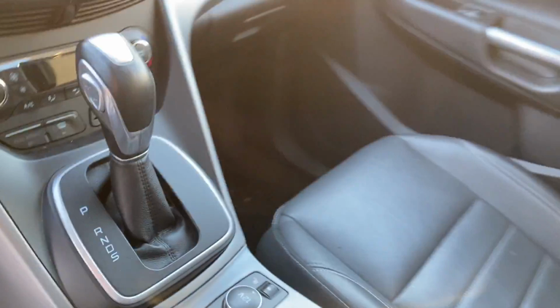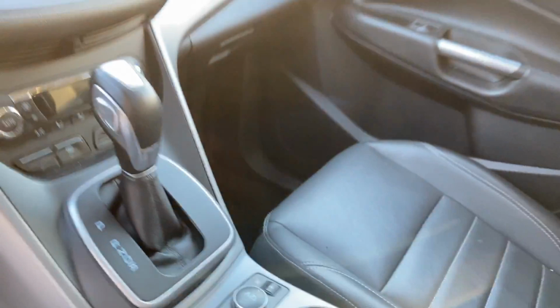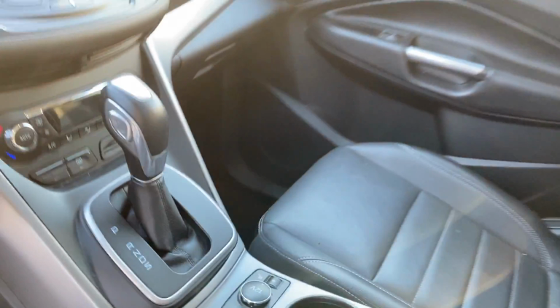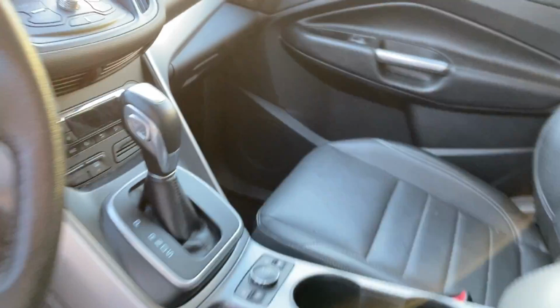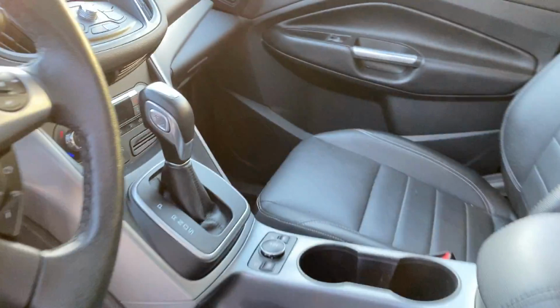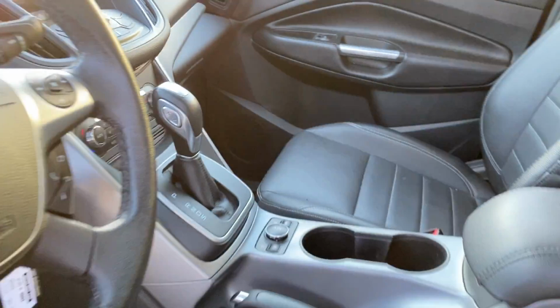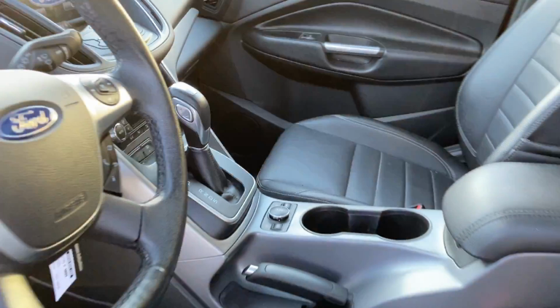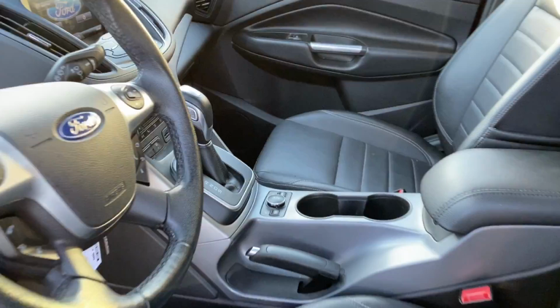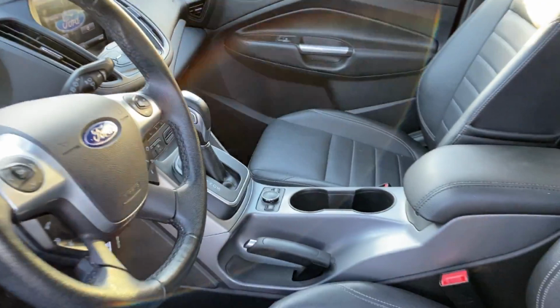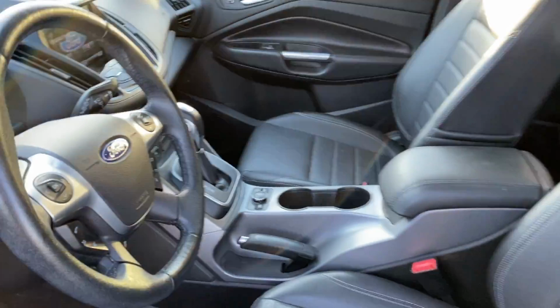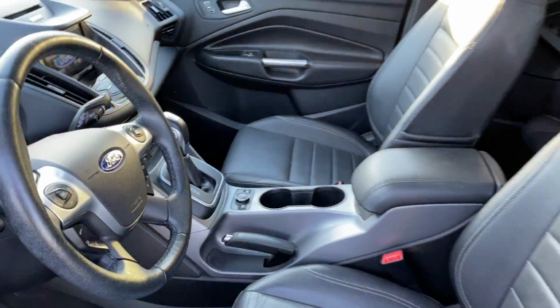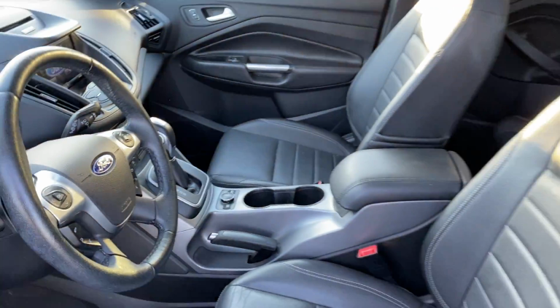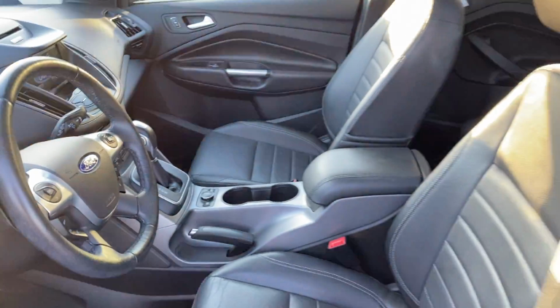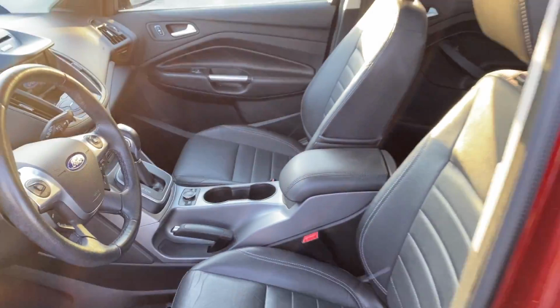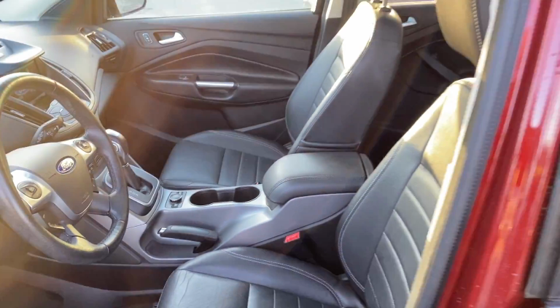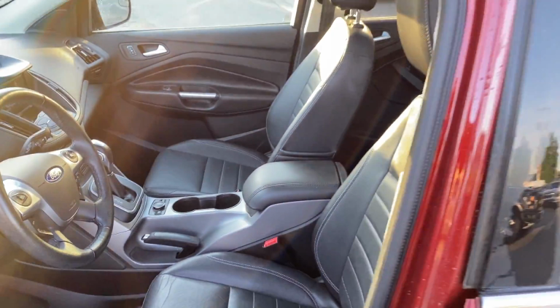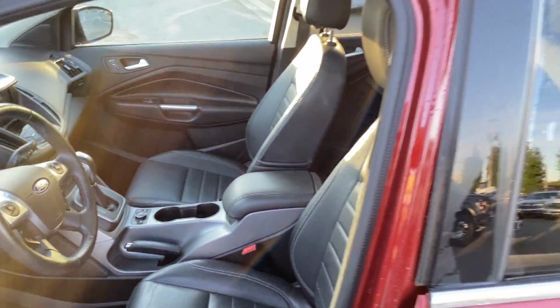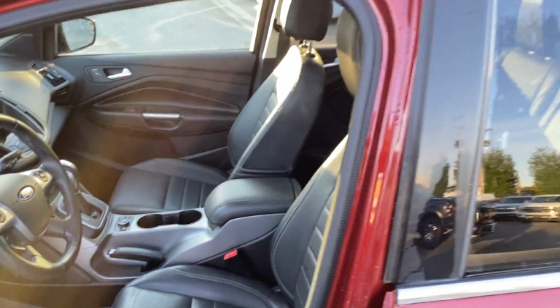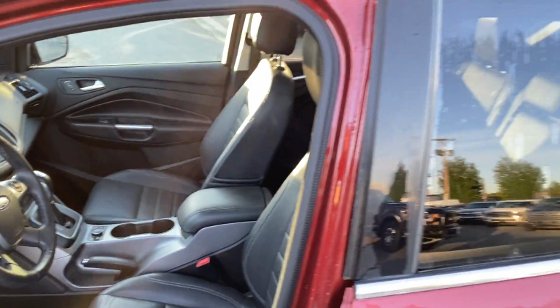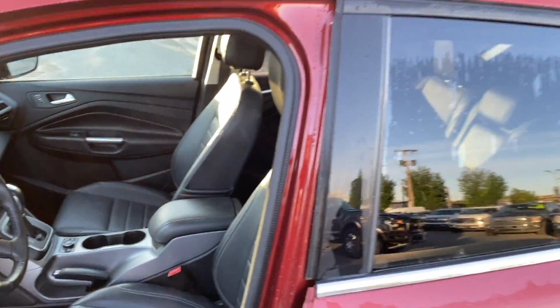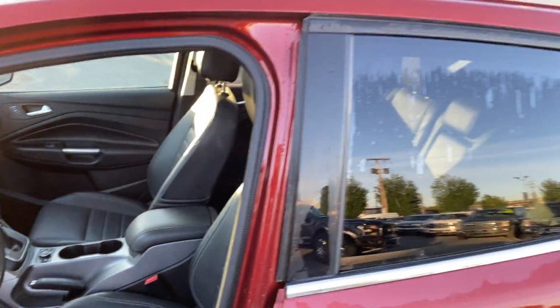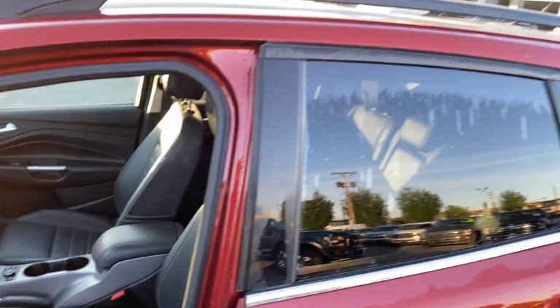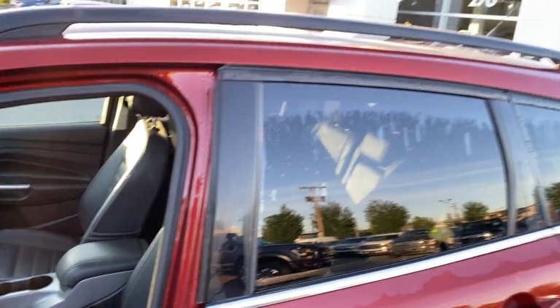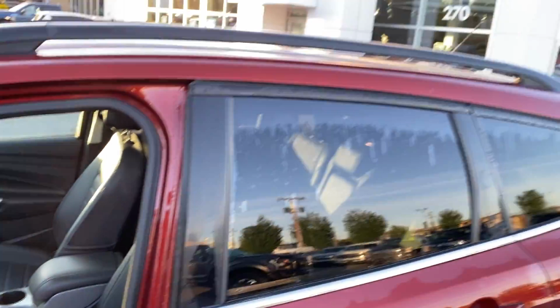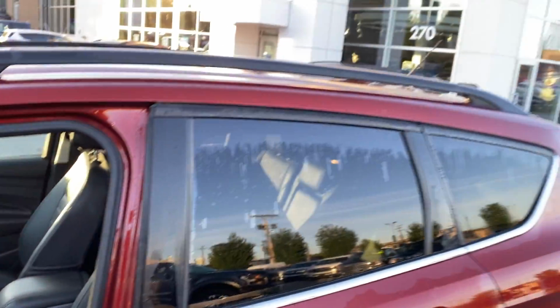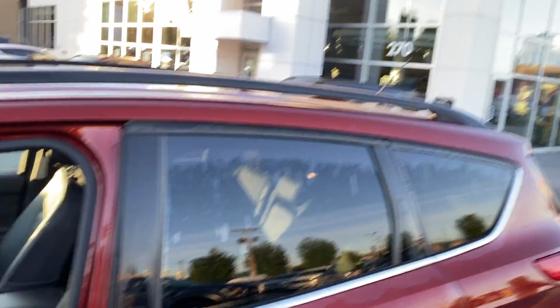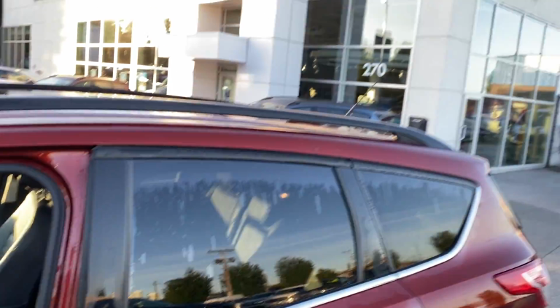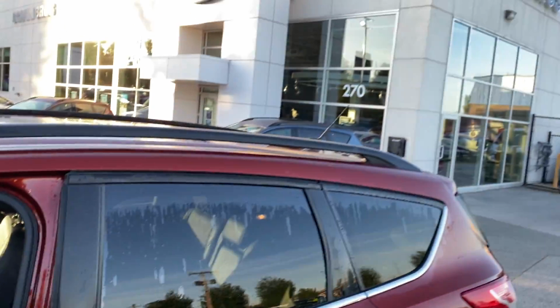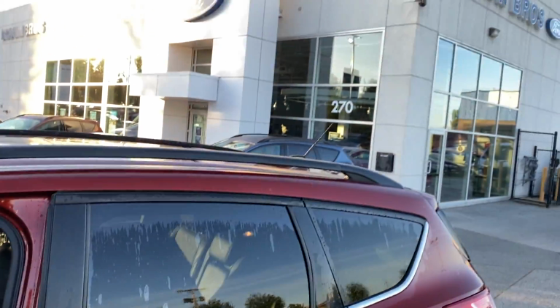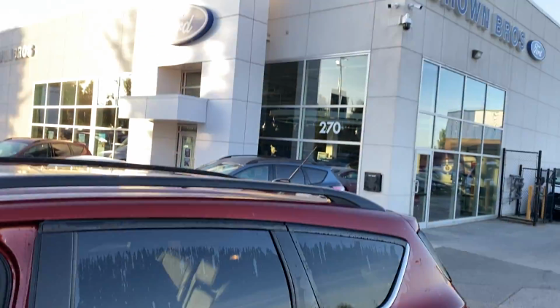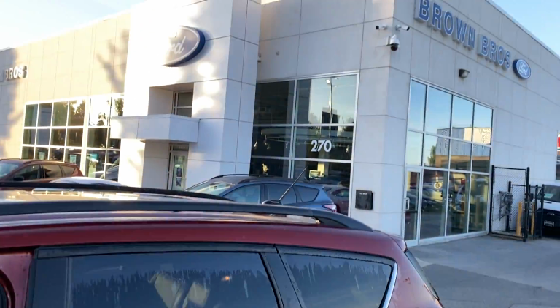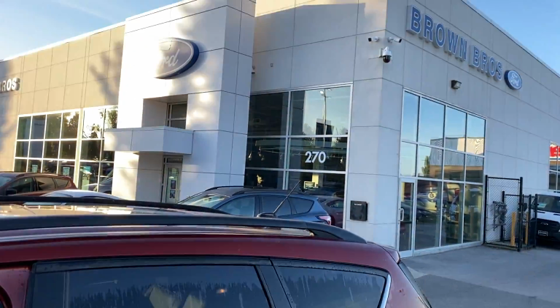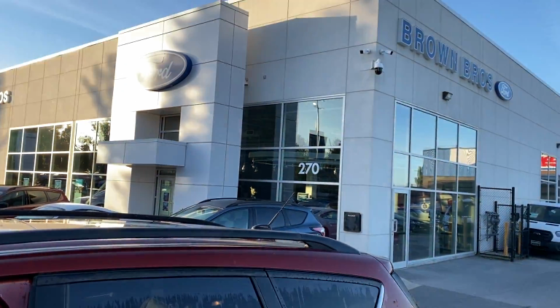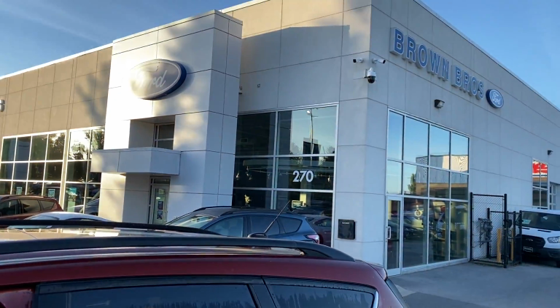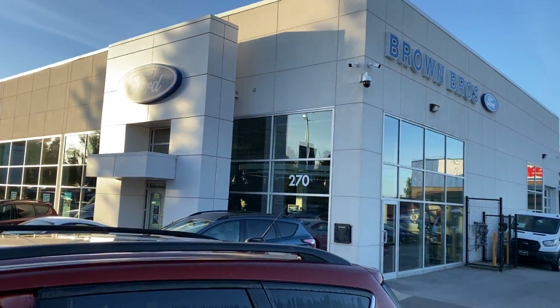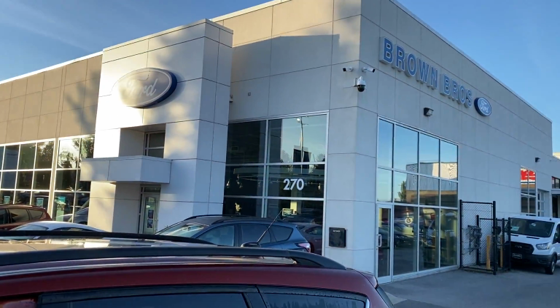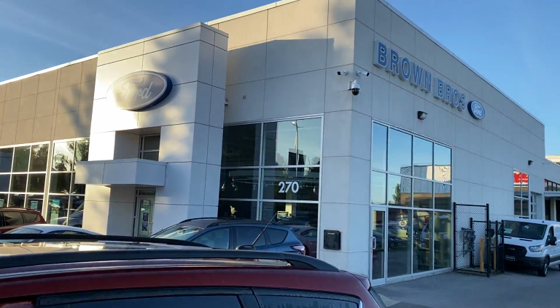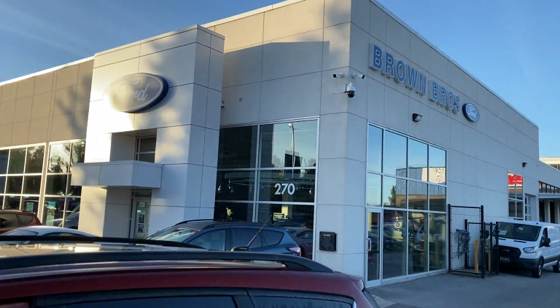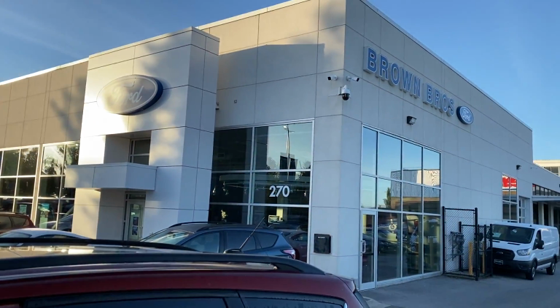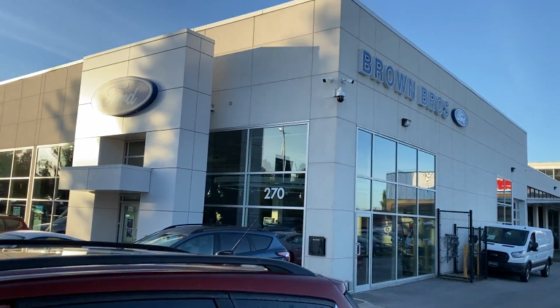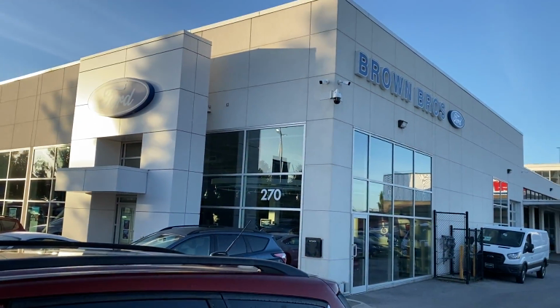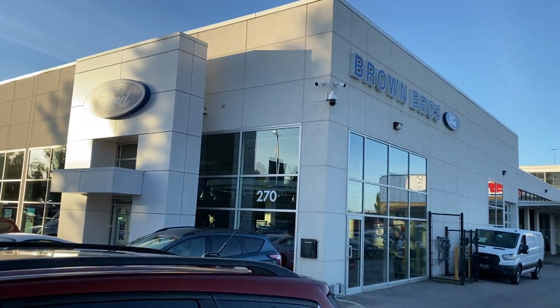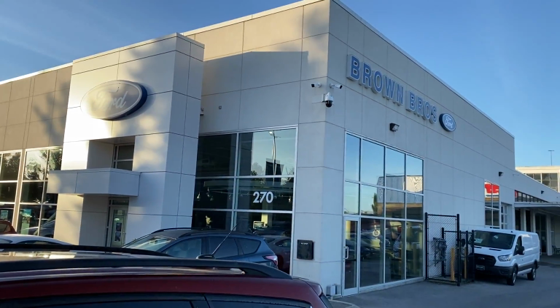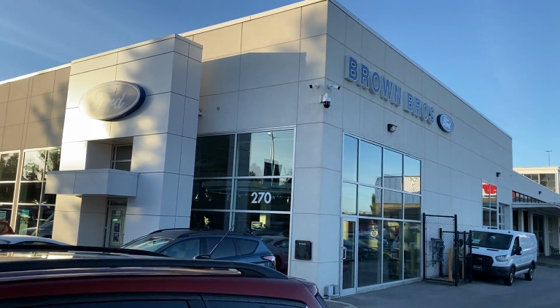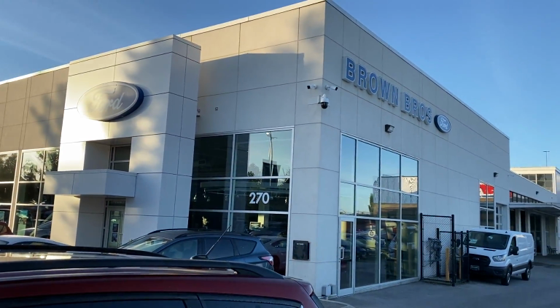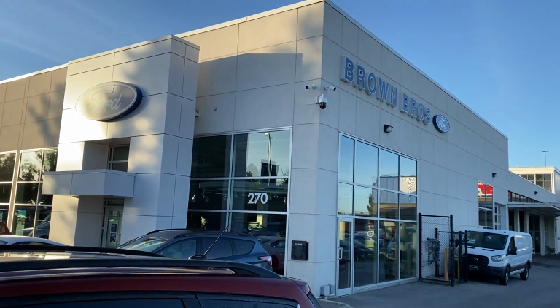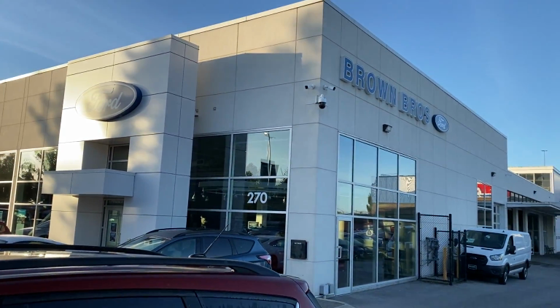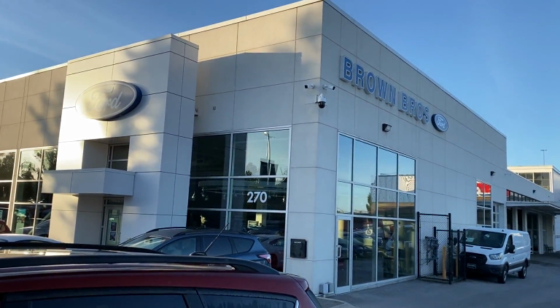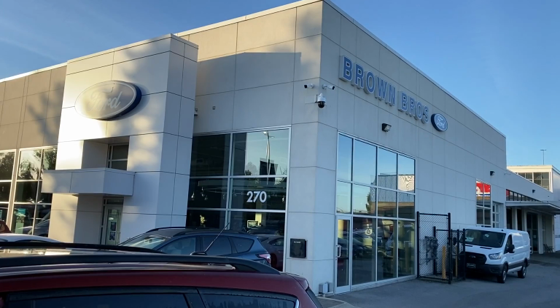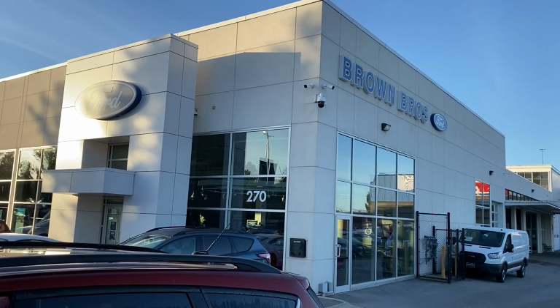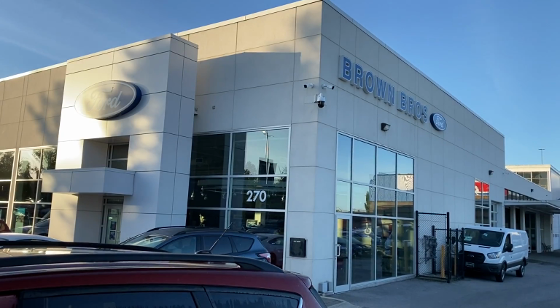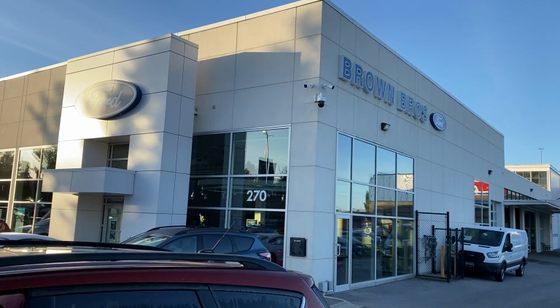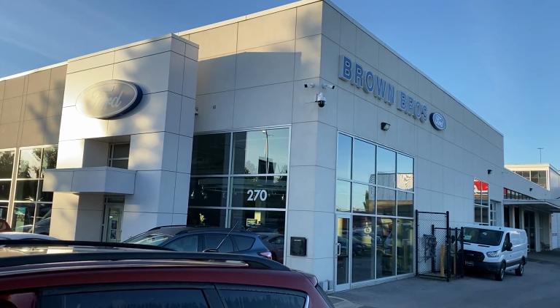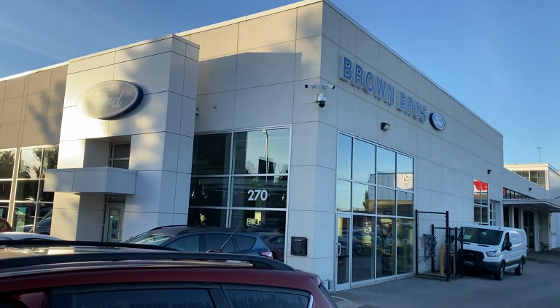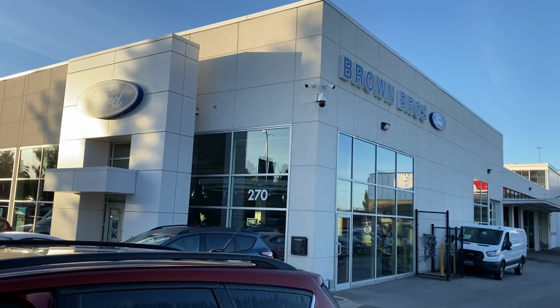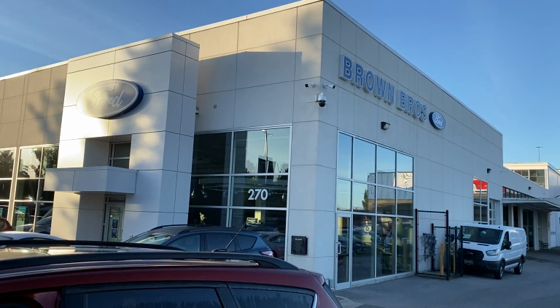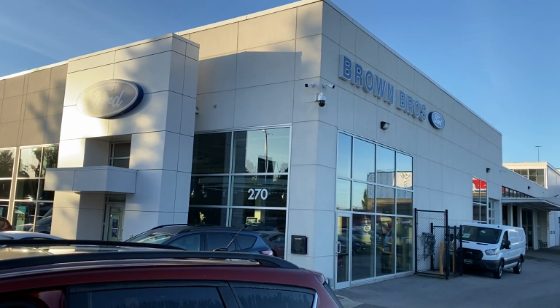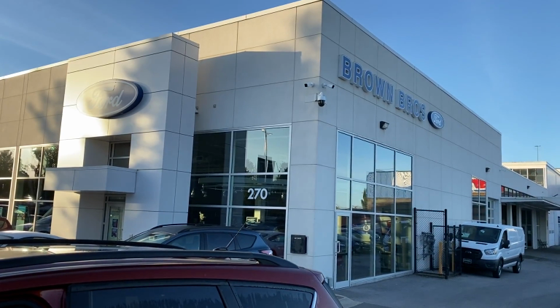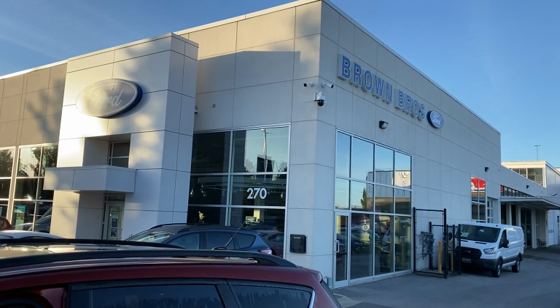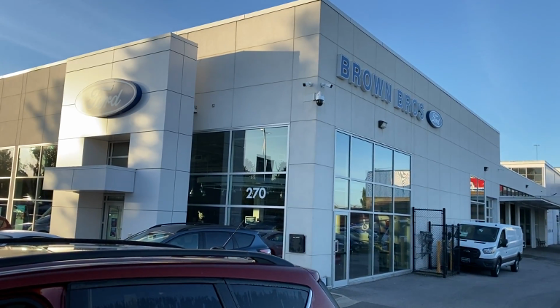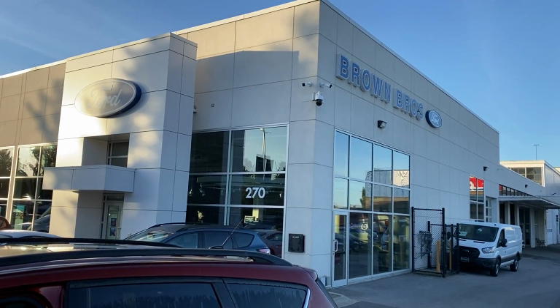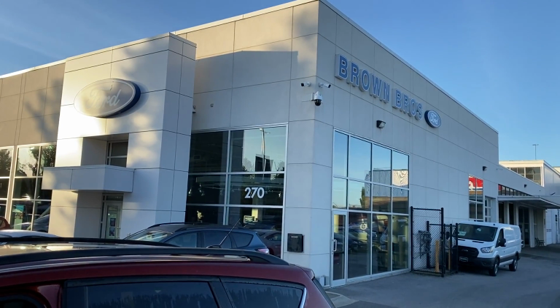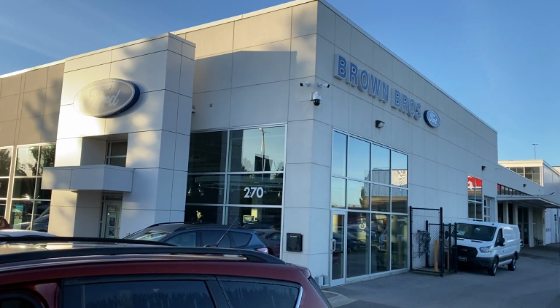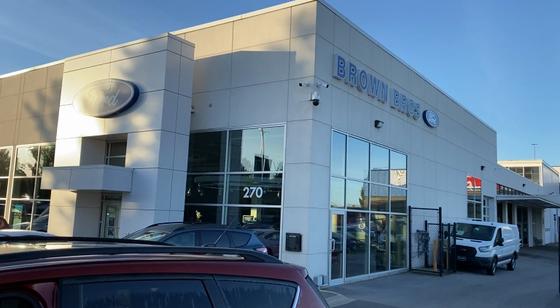Very nice Escape. You're going to find this 2014 Escape at Brown Brothers Ford Lincoln, 270 Southeast Marine Drive in Vancouver.